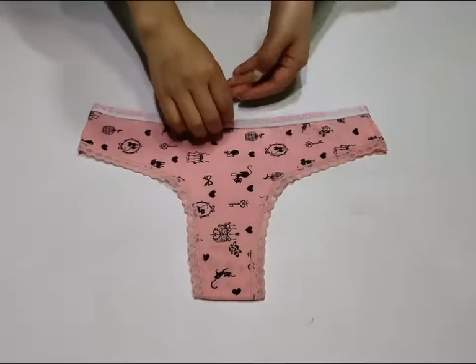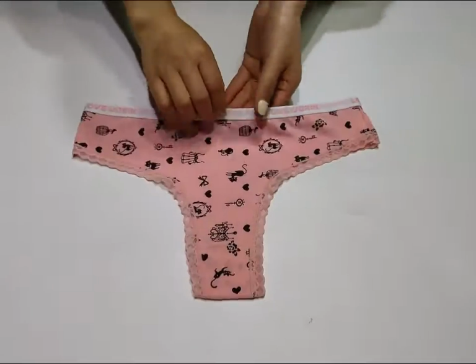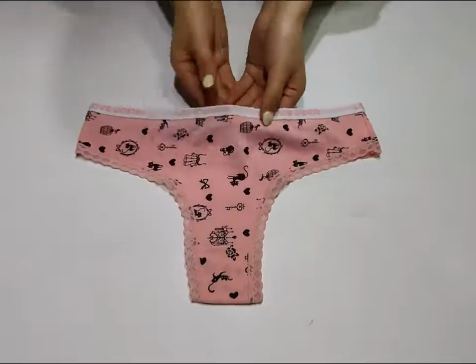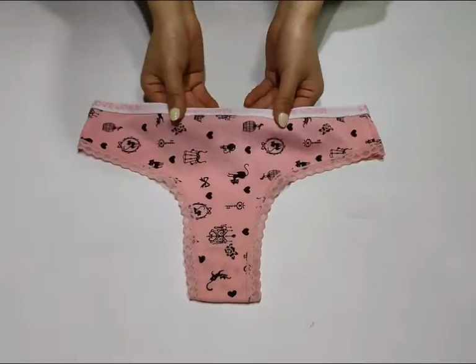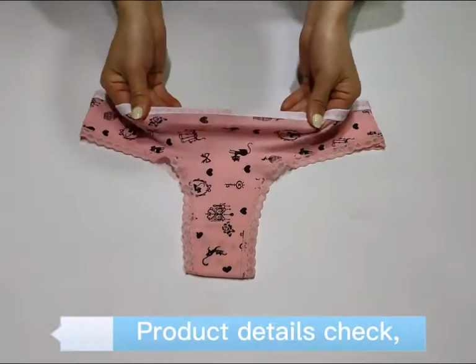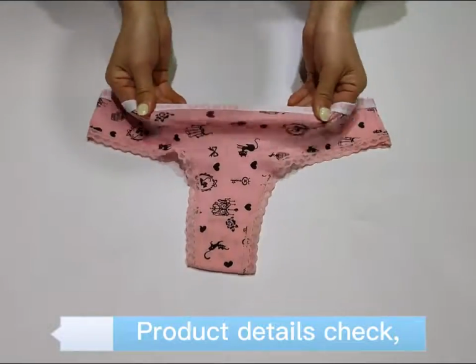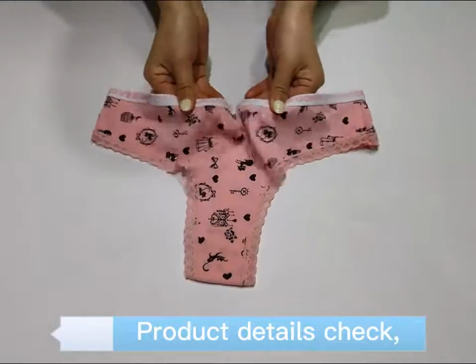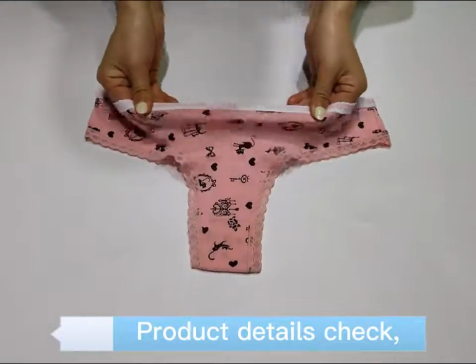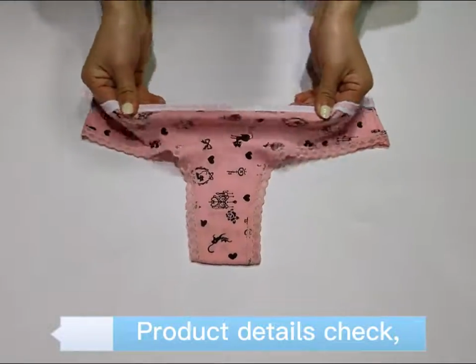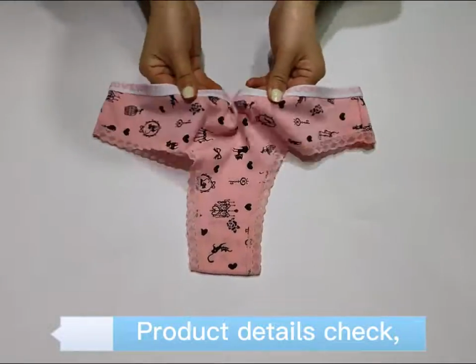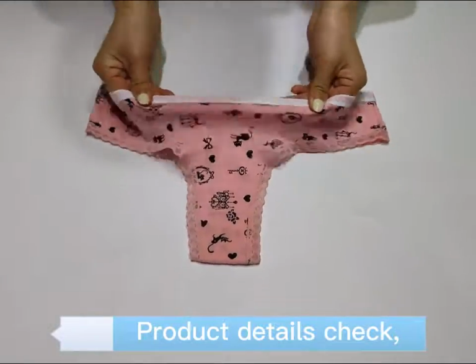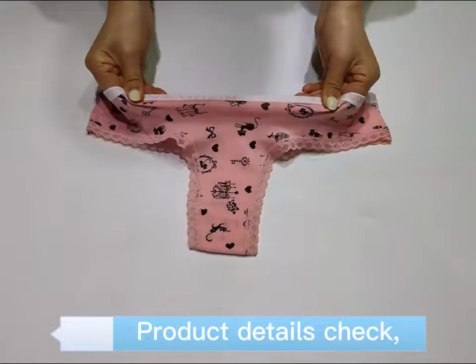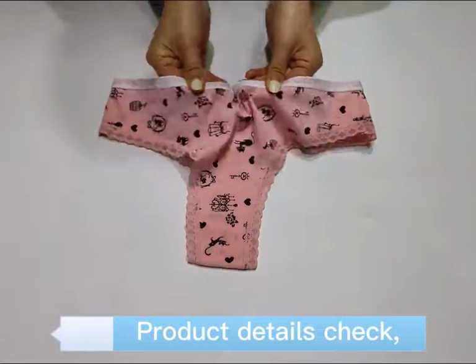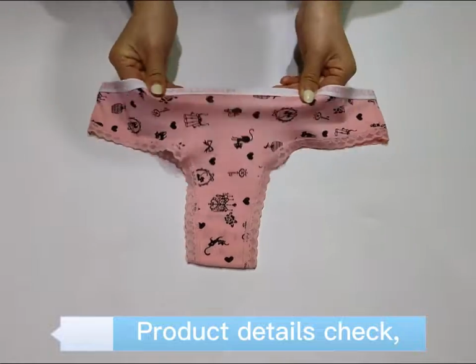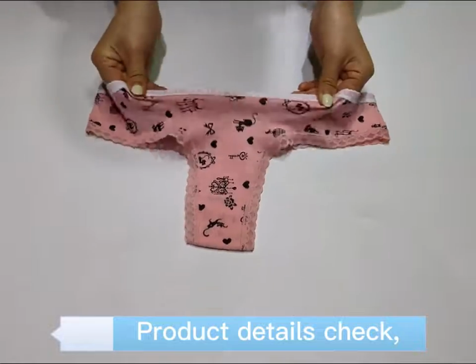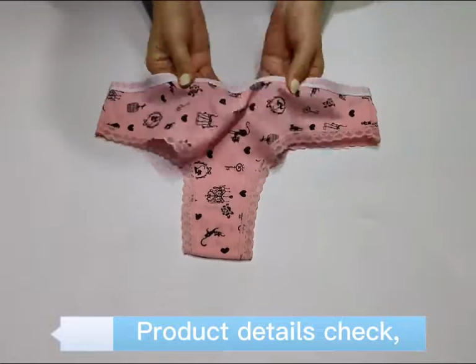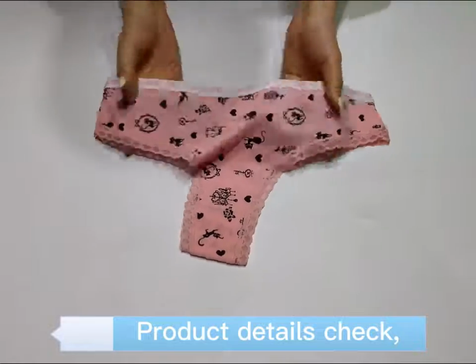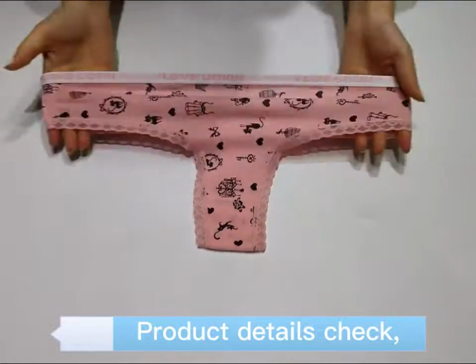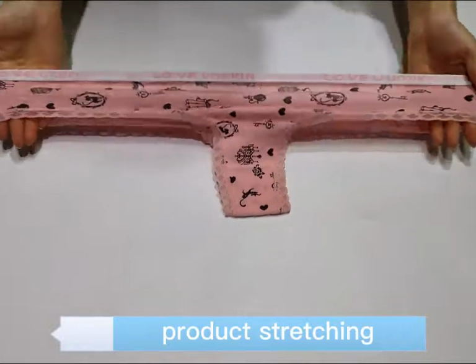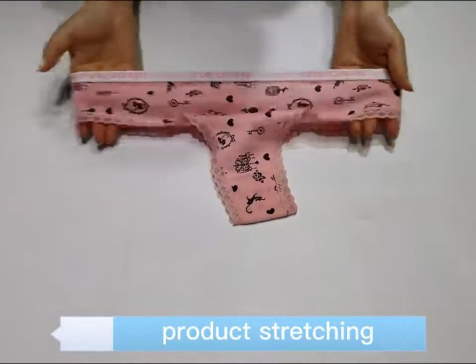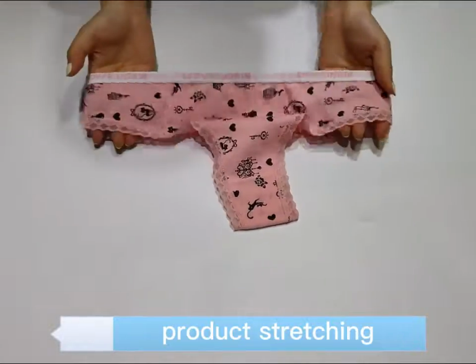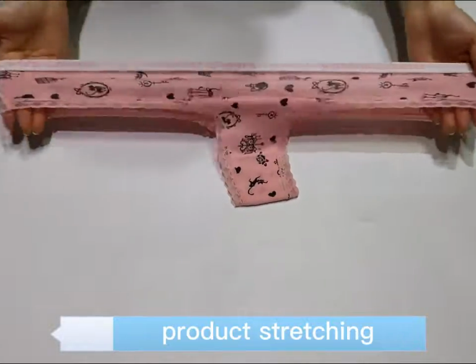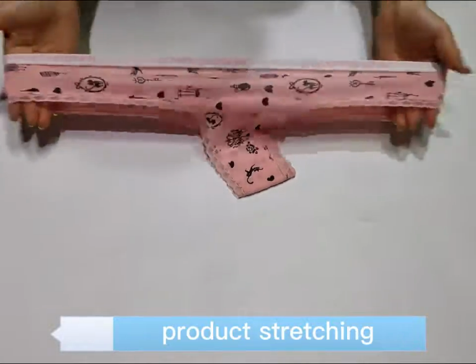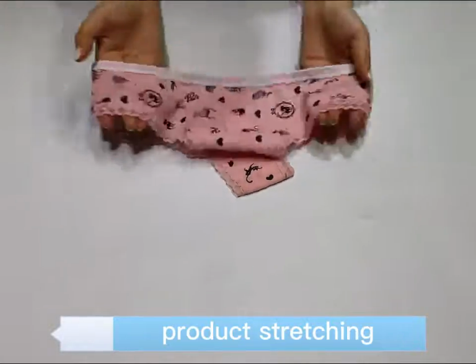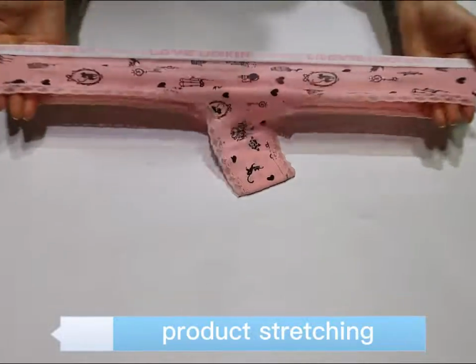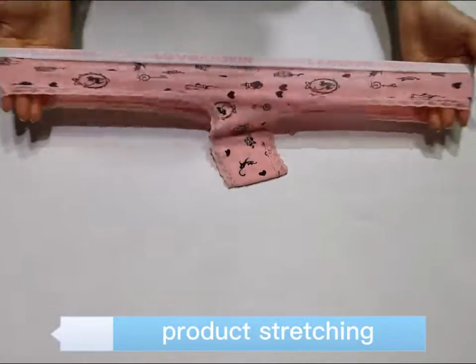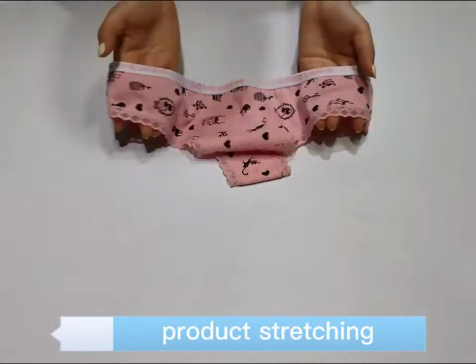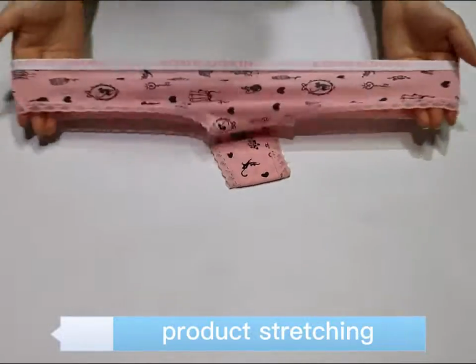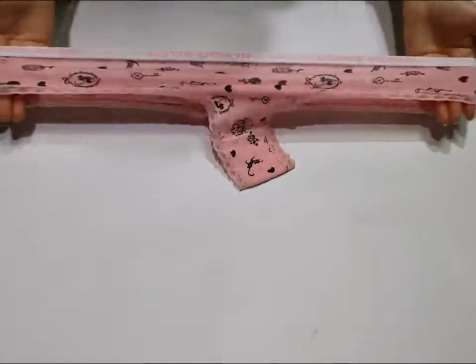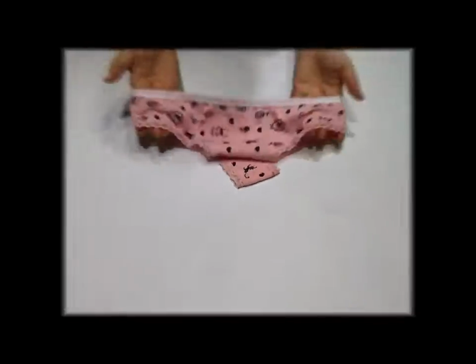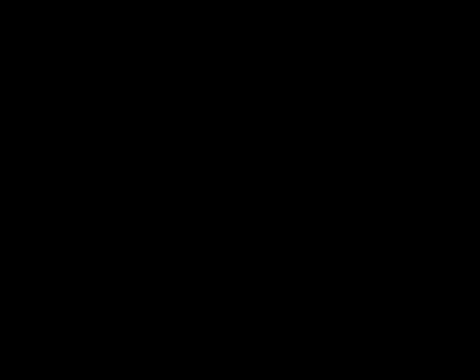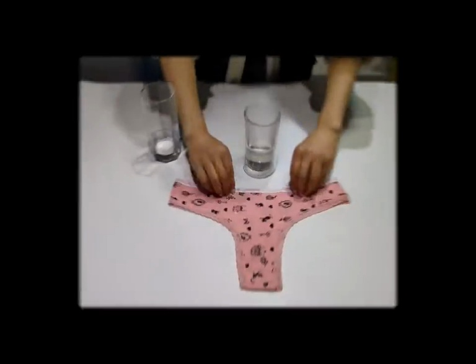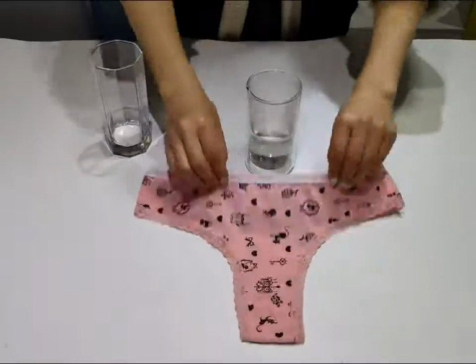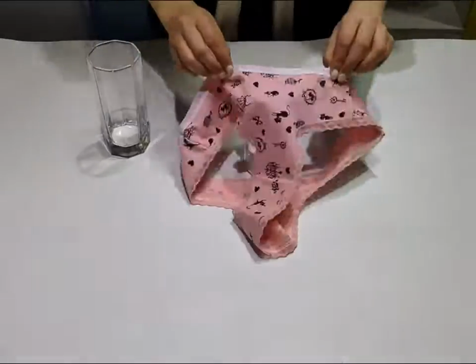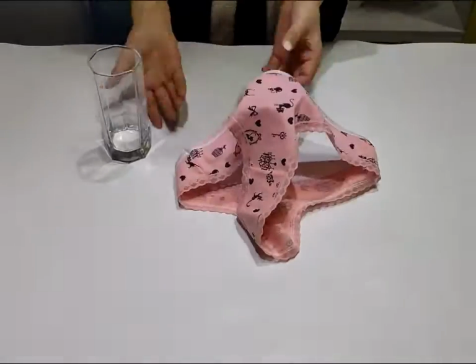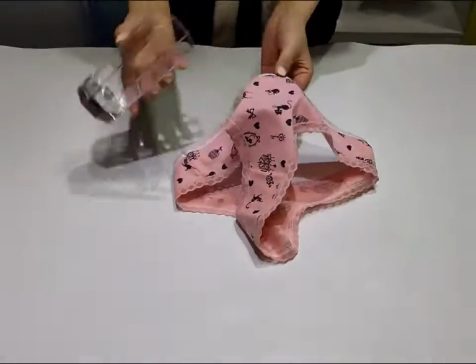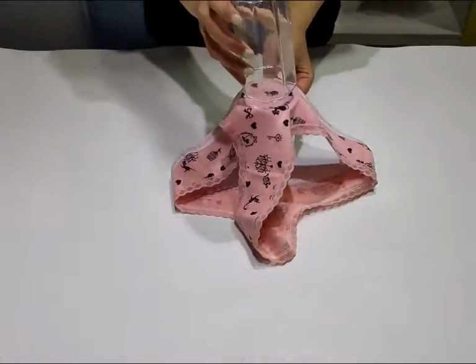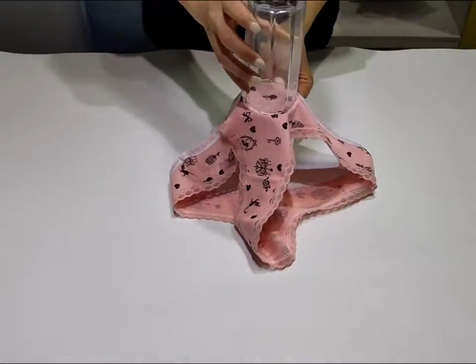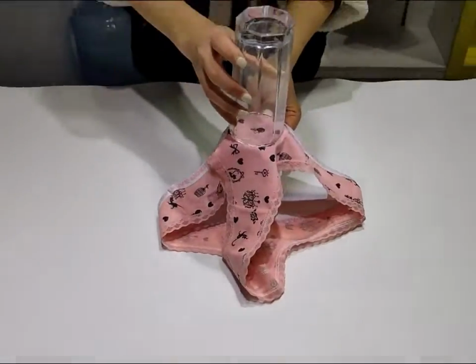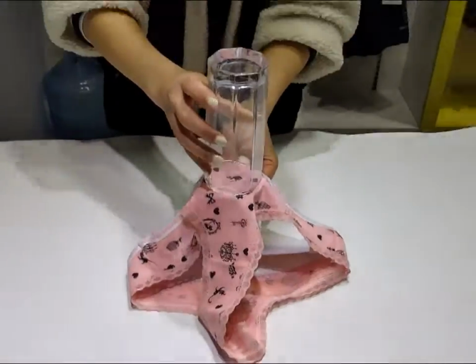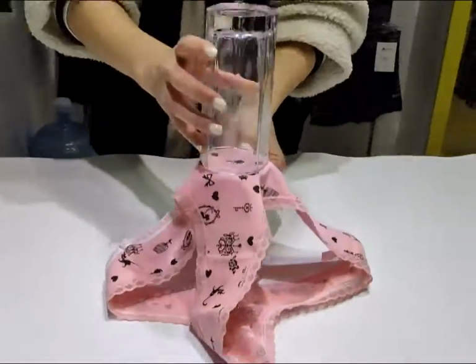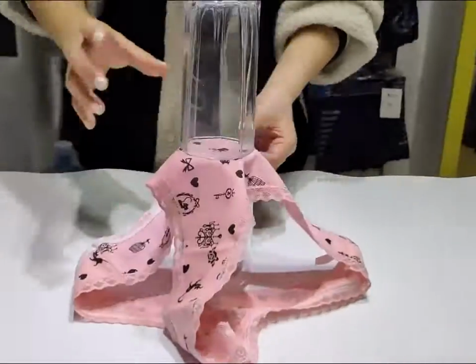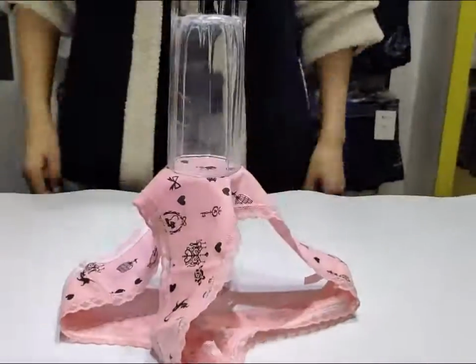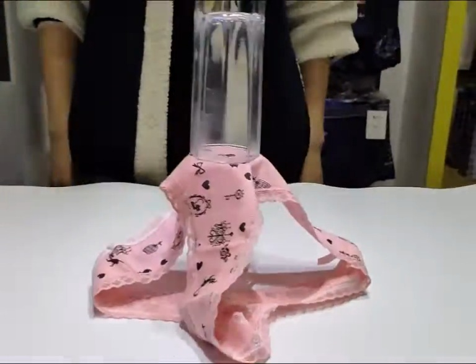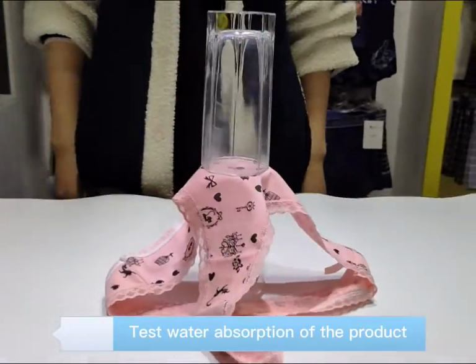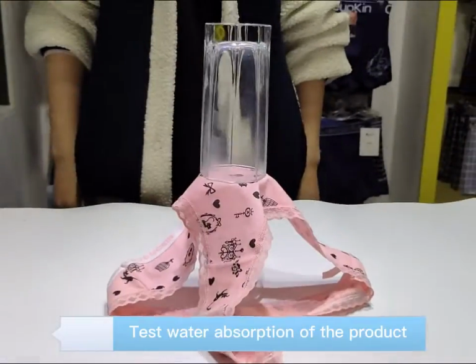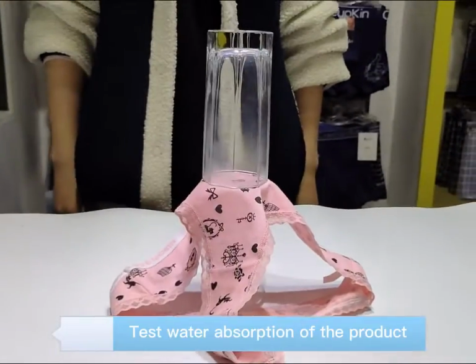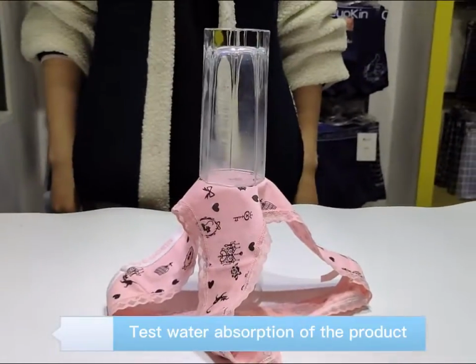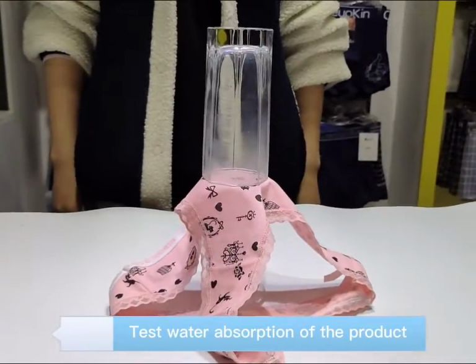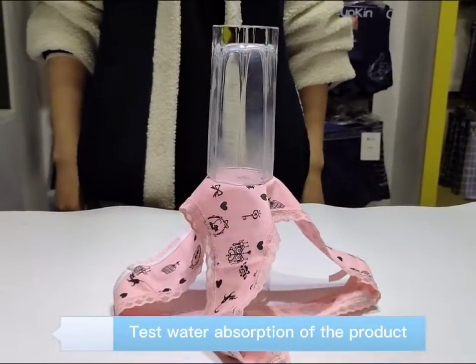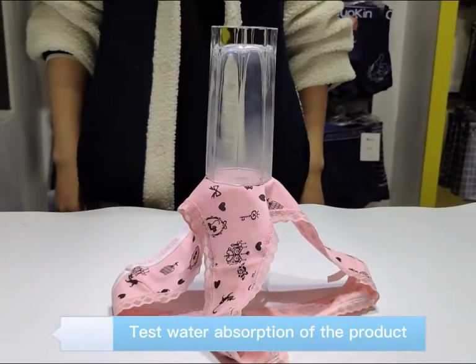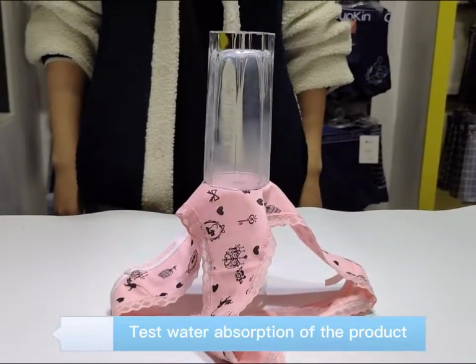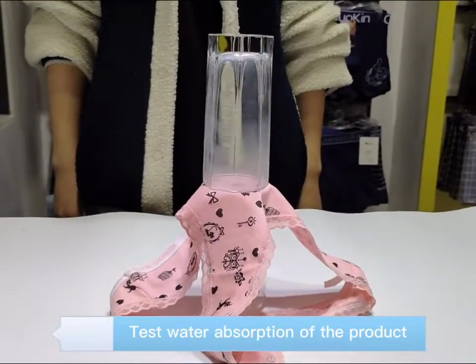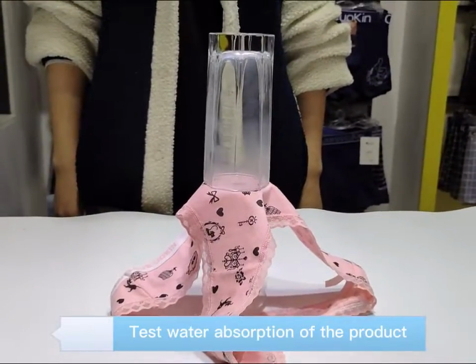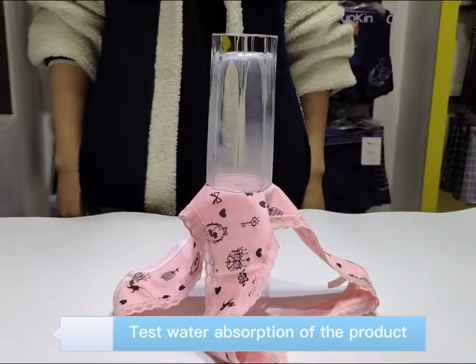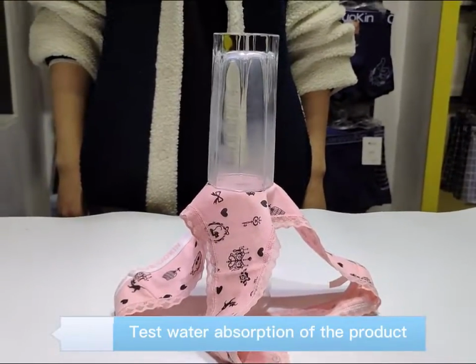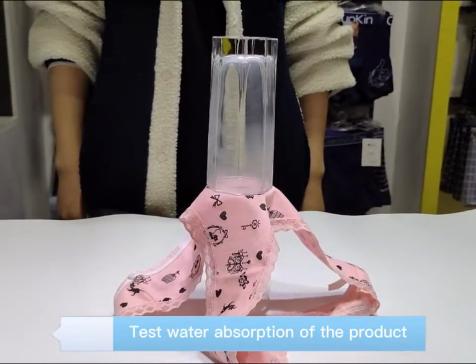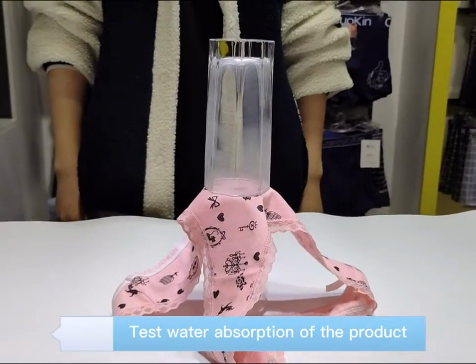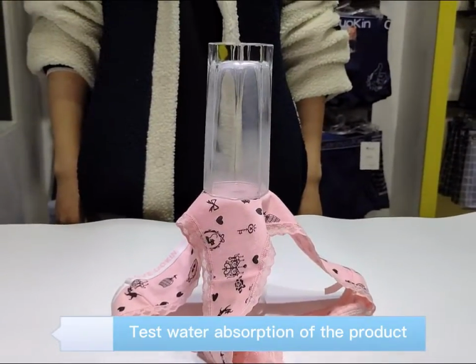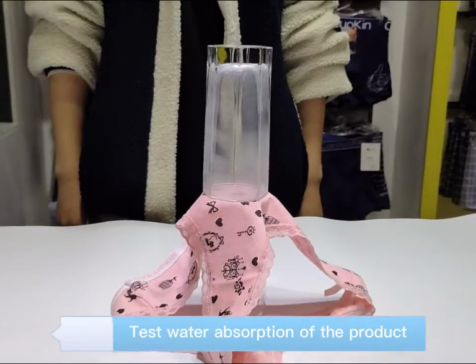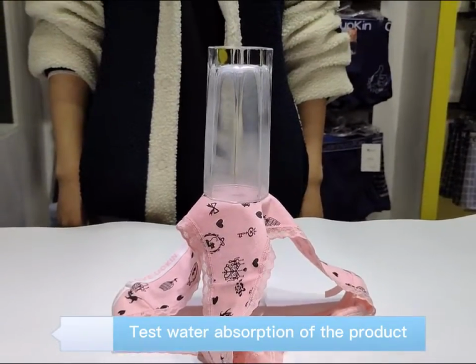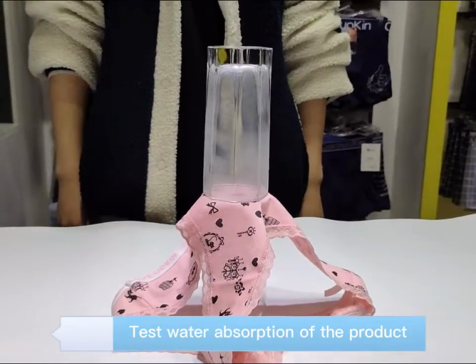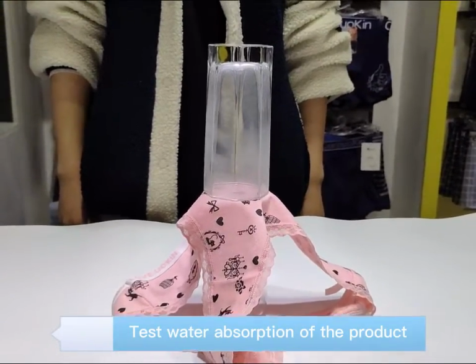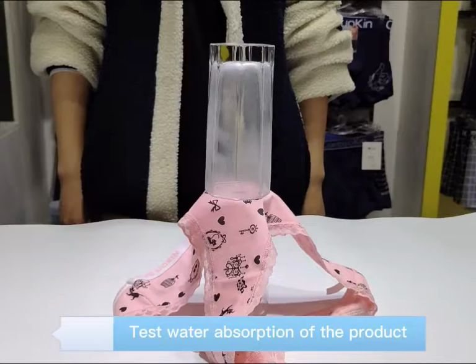Product details check, product stretching, test product air permeability.